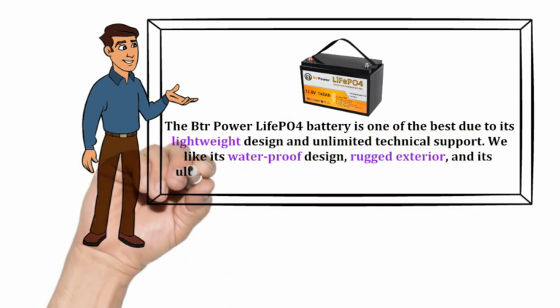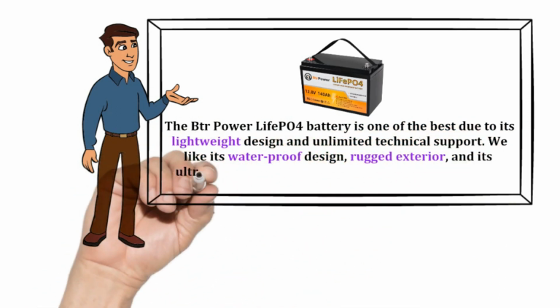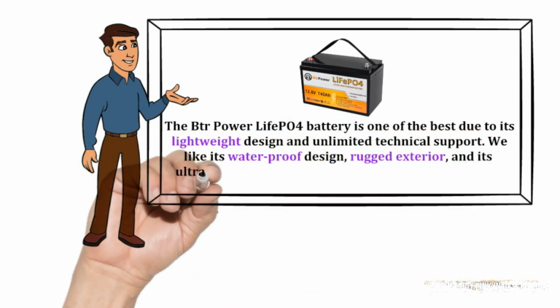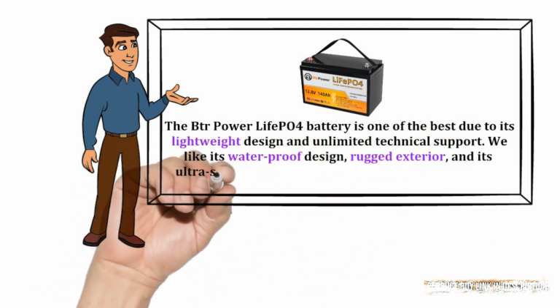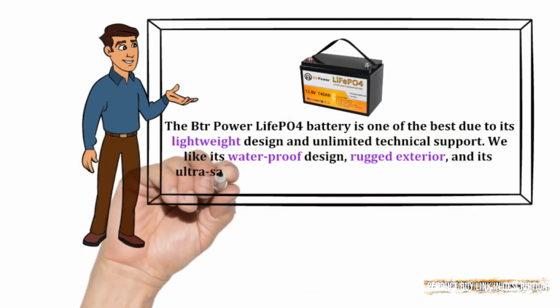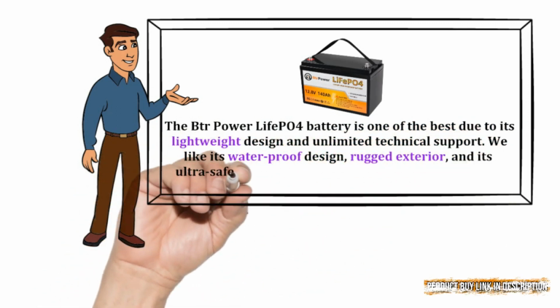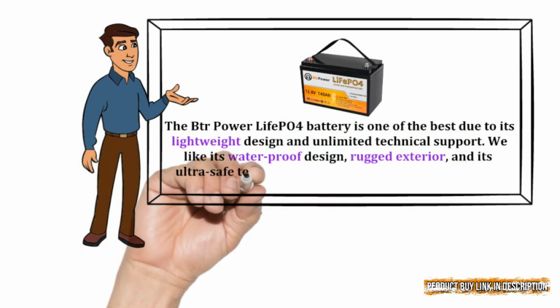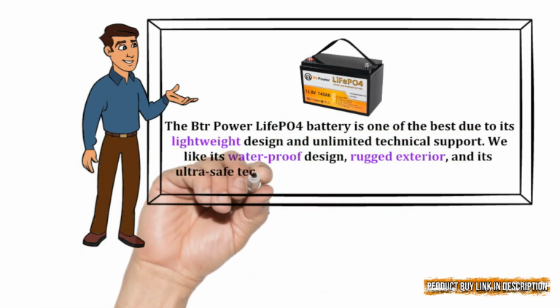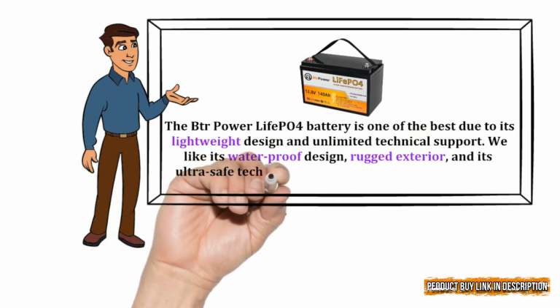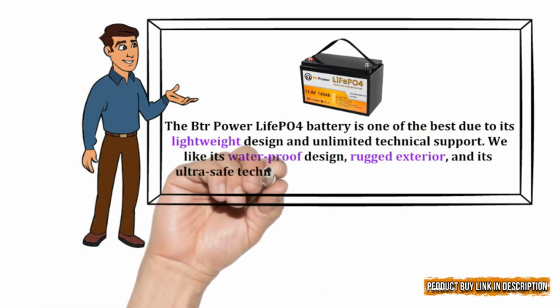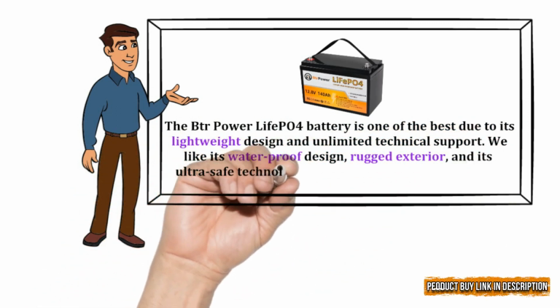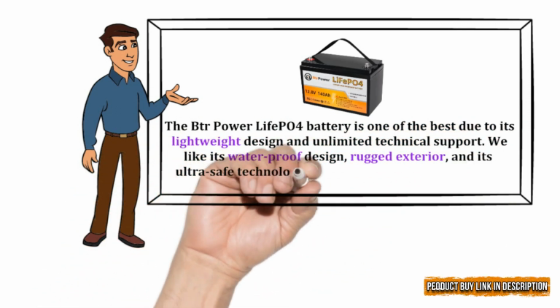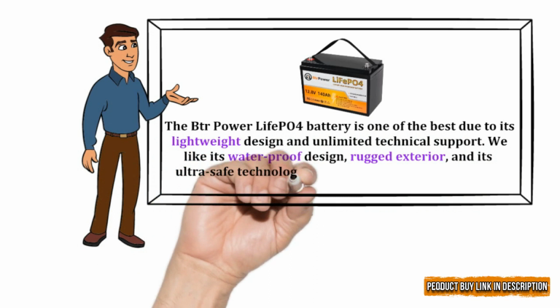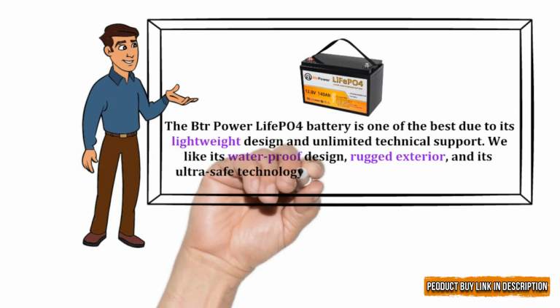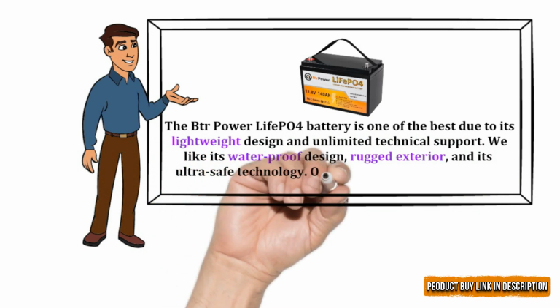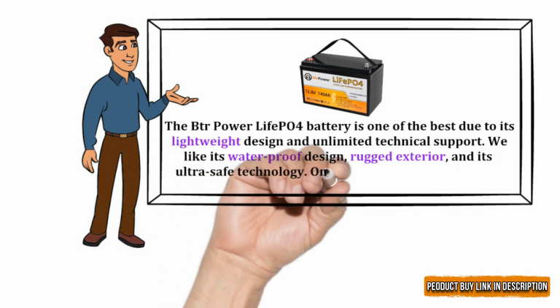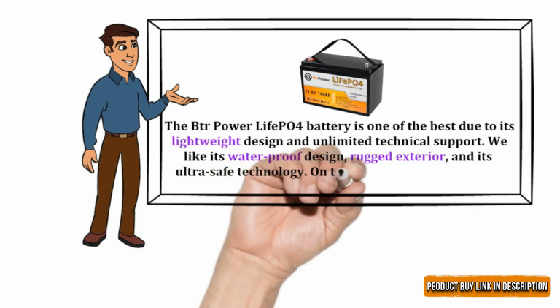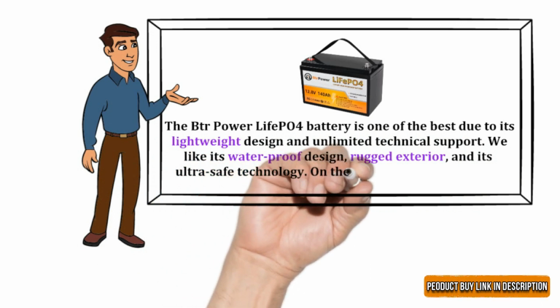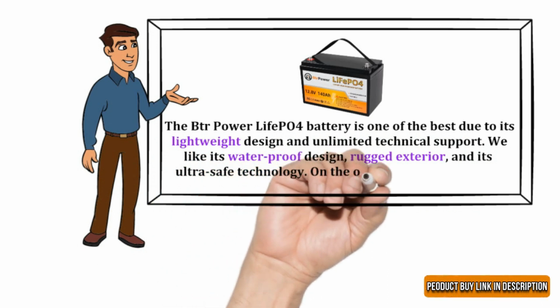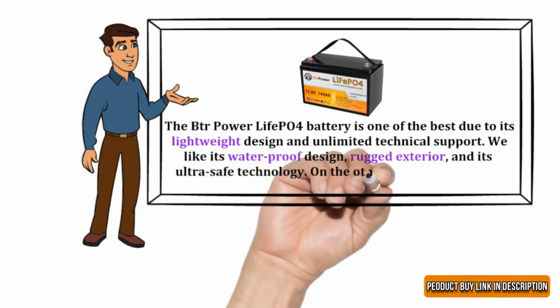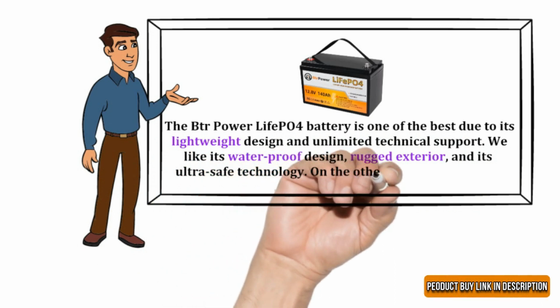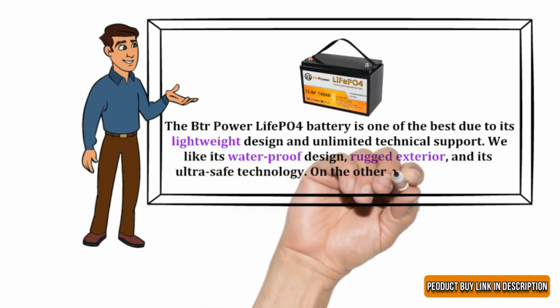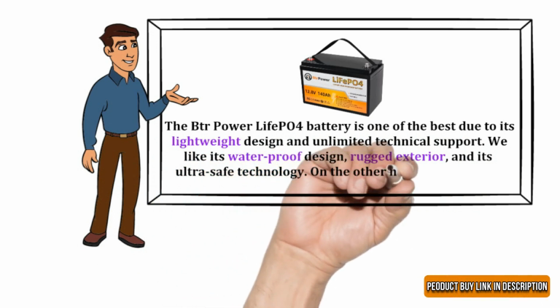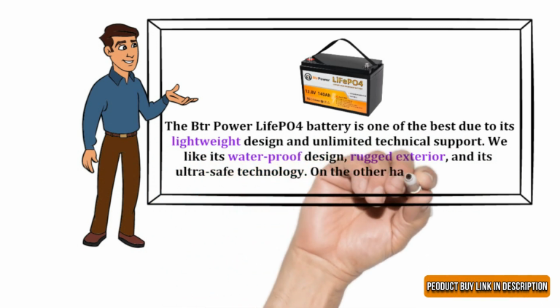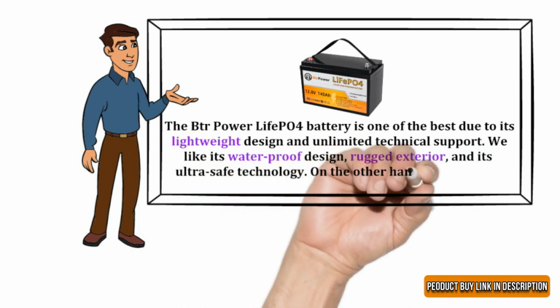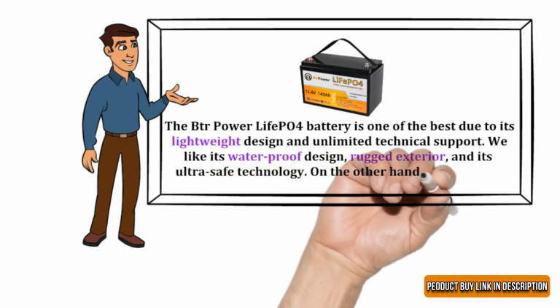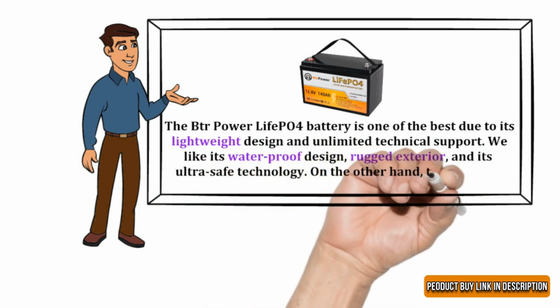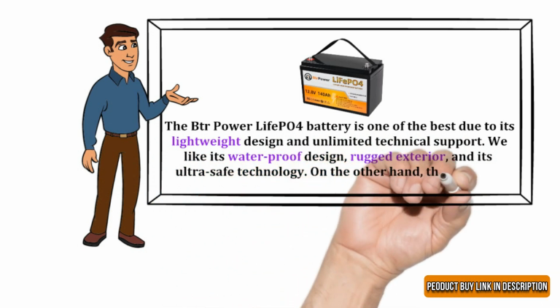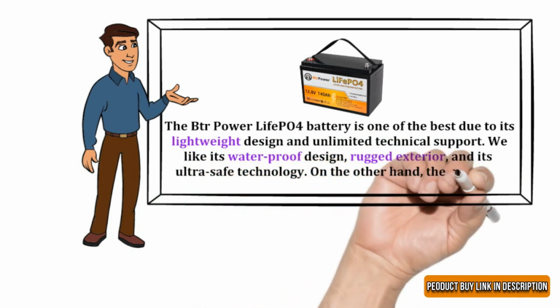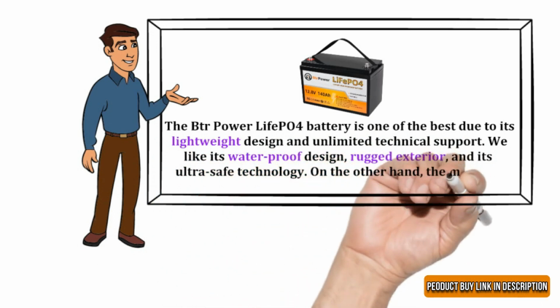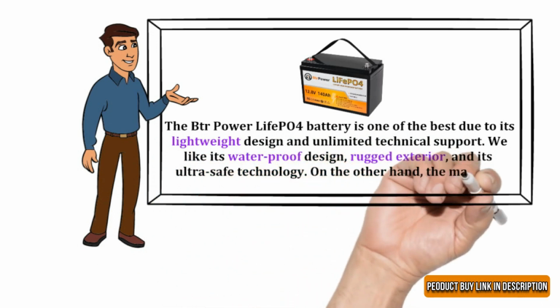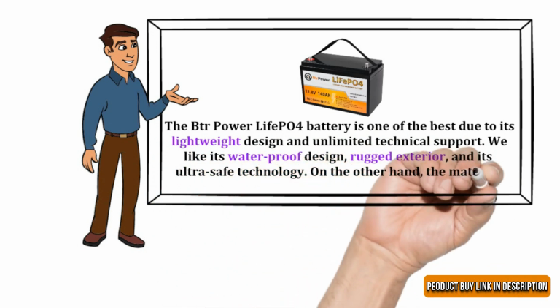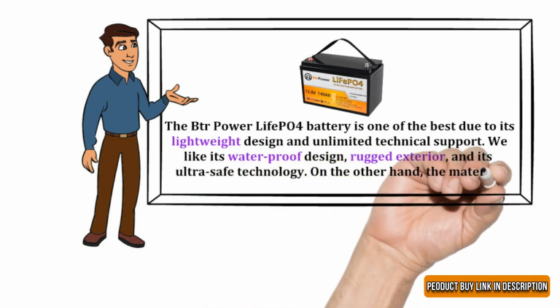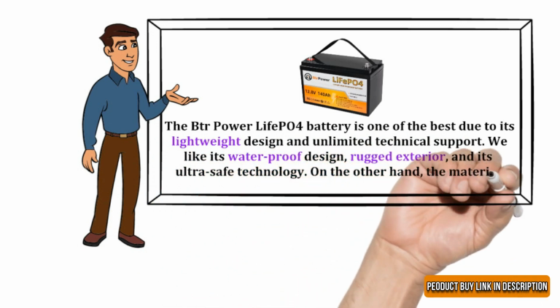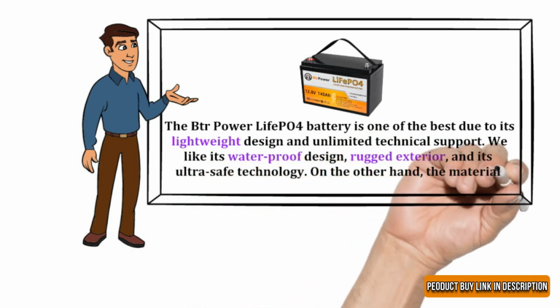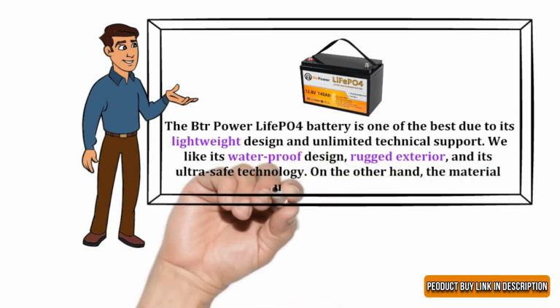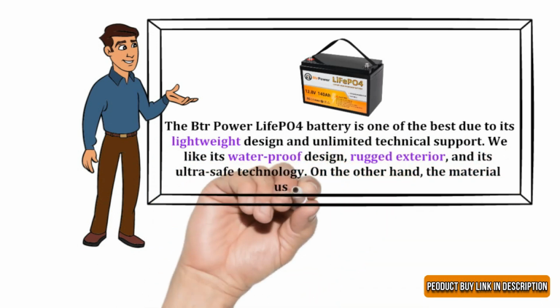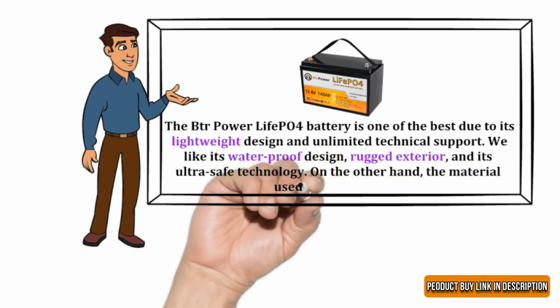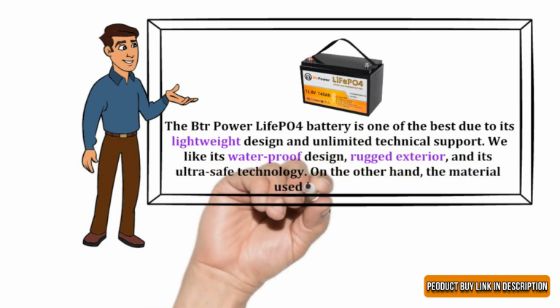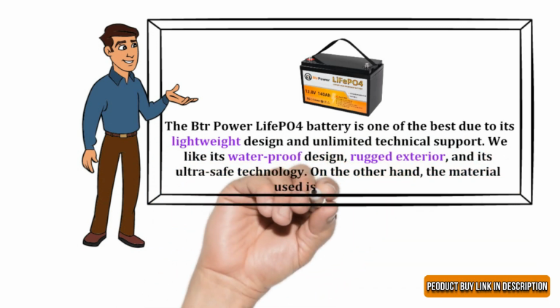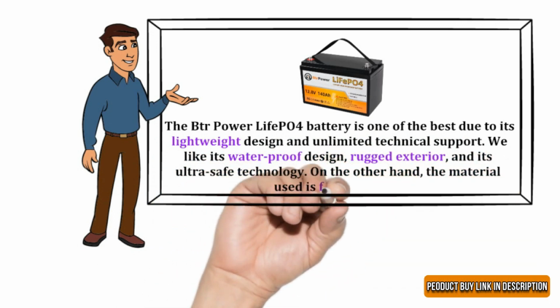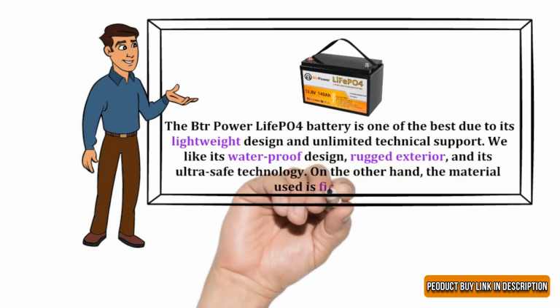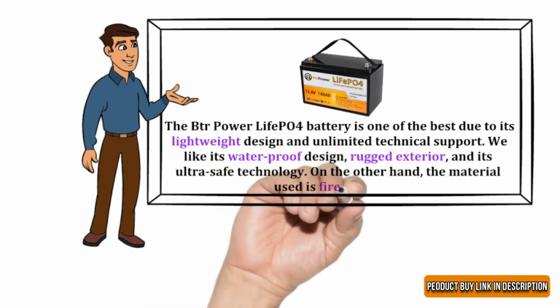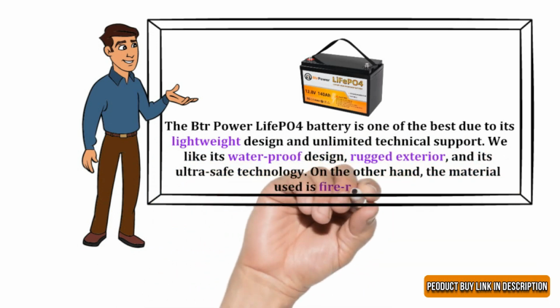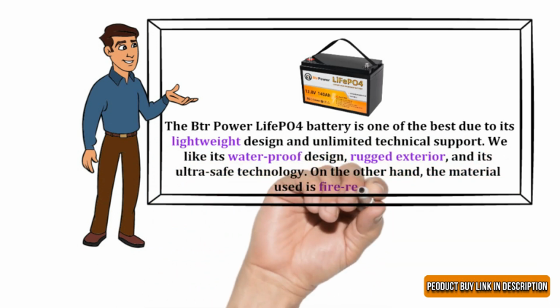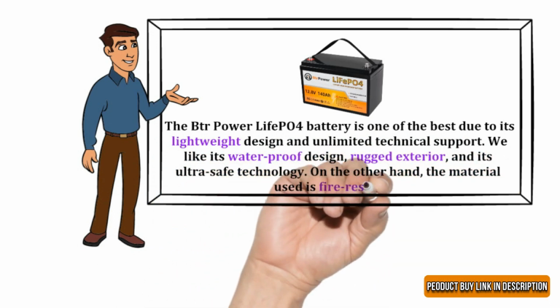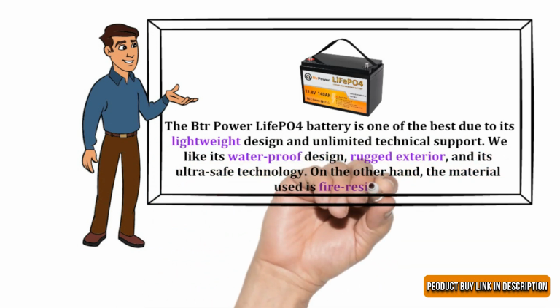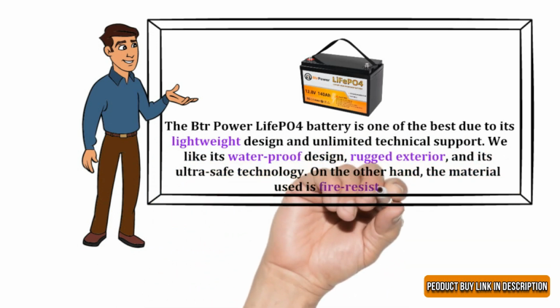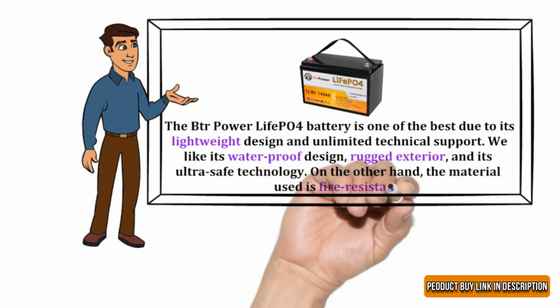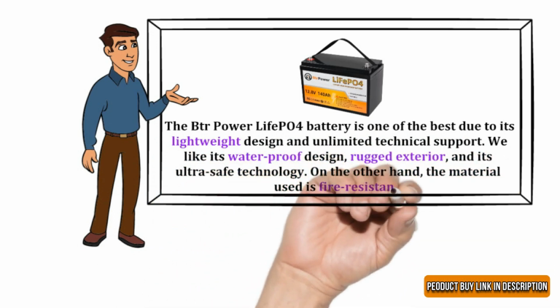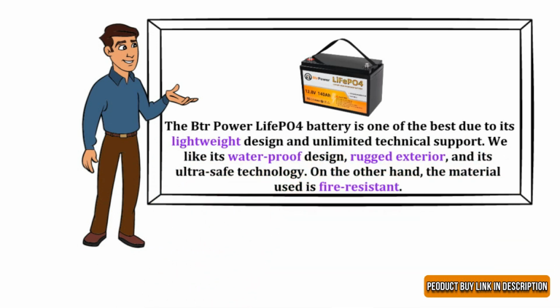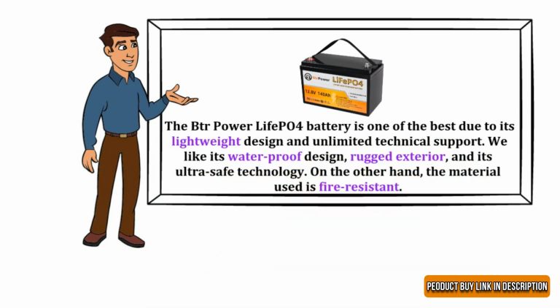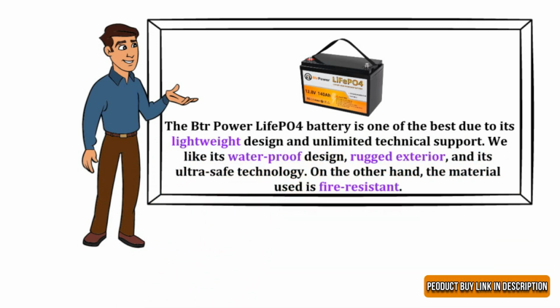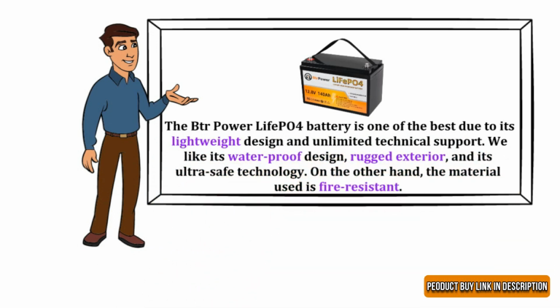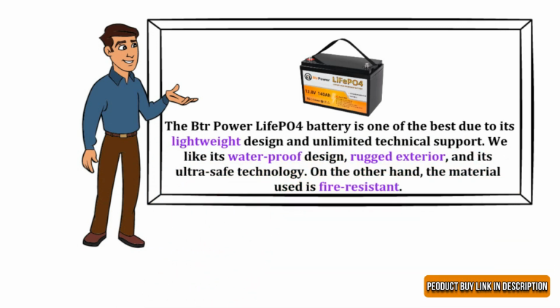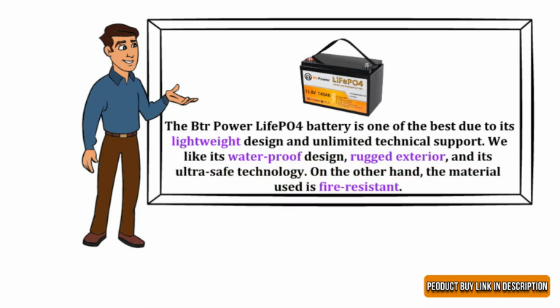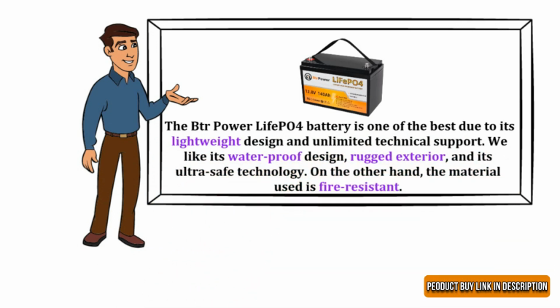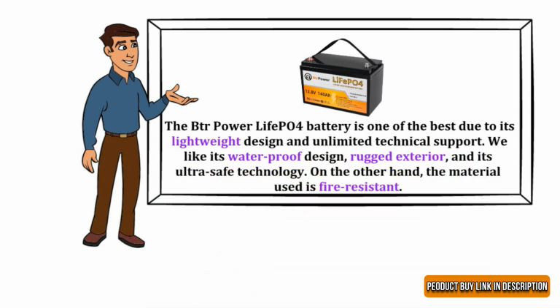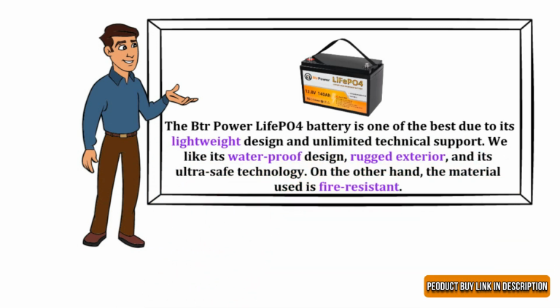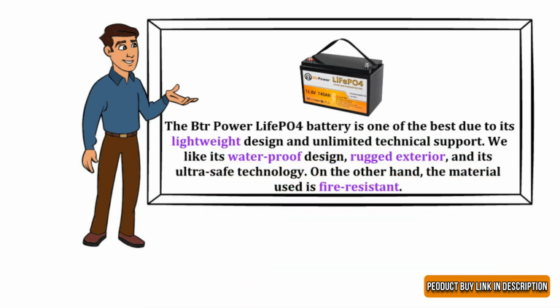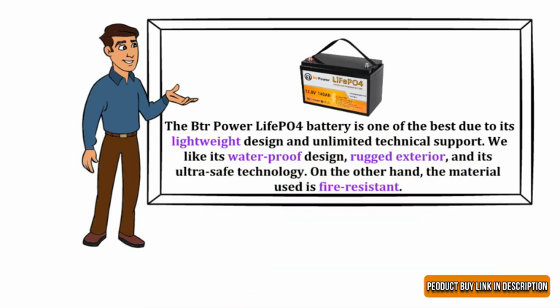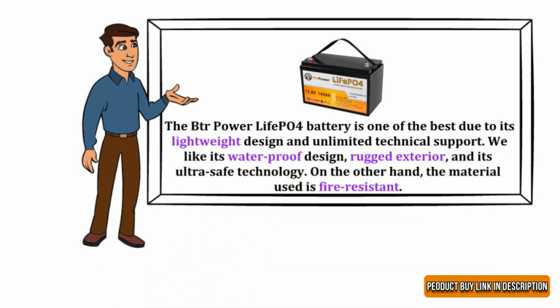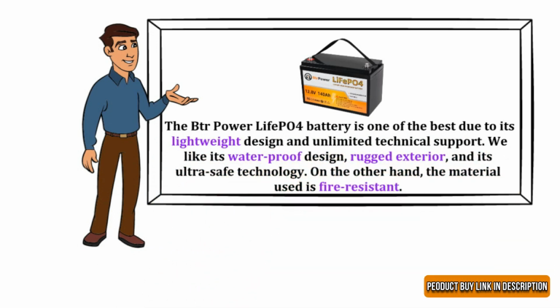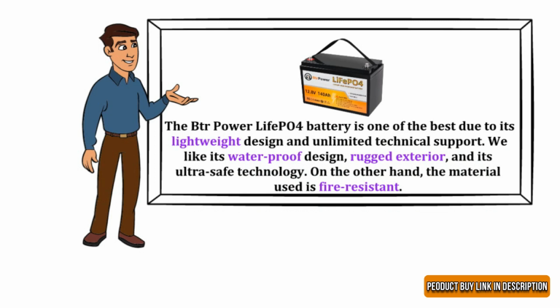Our recommendation: the BTR Powerlife LiFePO4 battery is one of the best due to its lightweight design and unlimited technical support. We appreciate its waterproof design, rugged exterior, and ultra-safe technology. The material used is fire resistant.